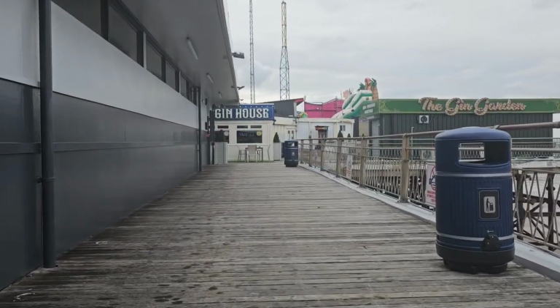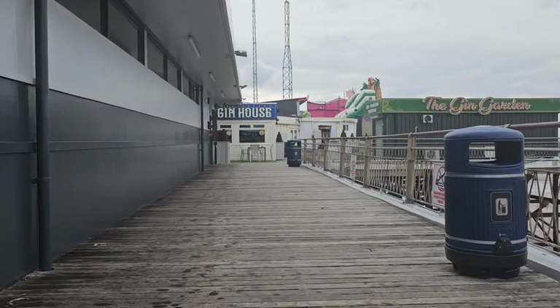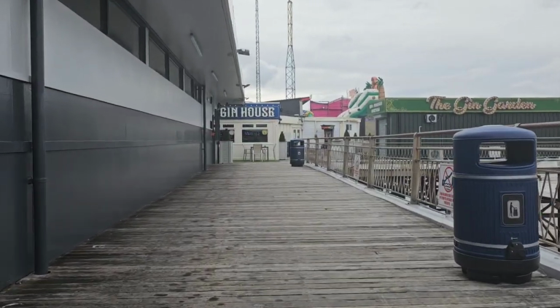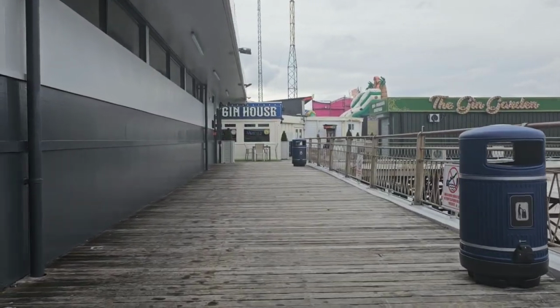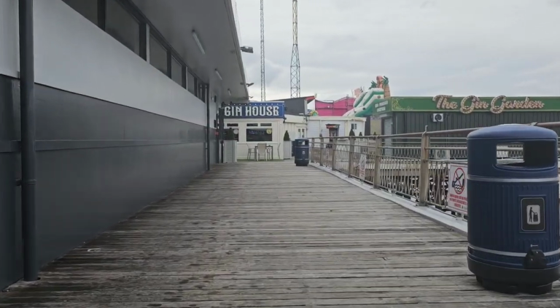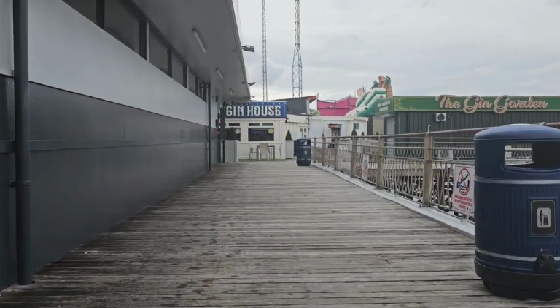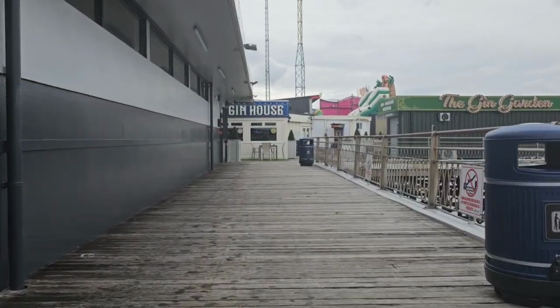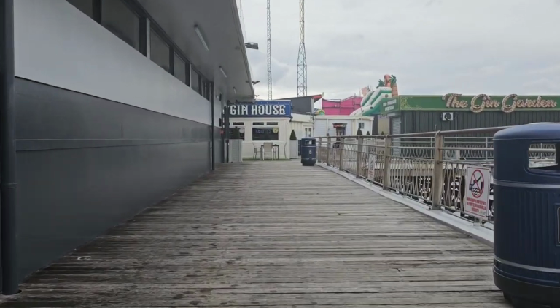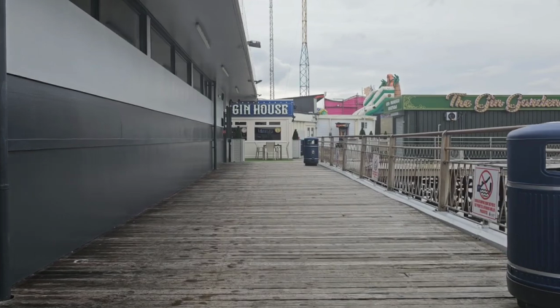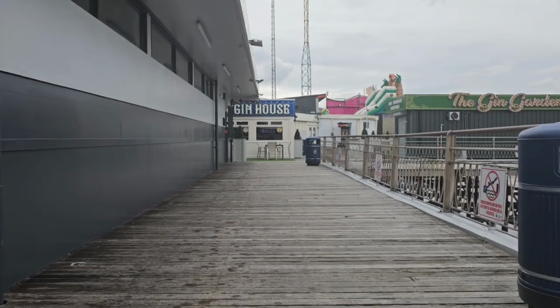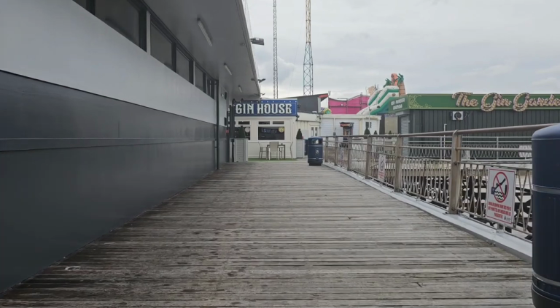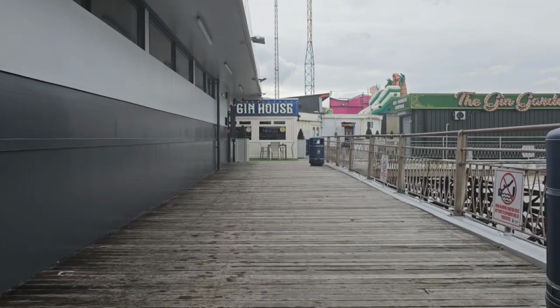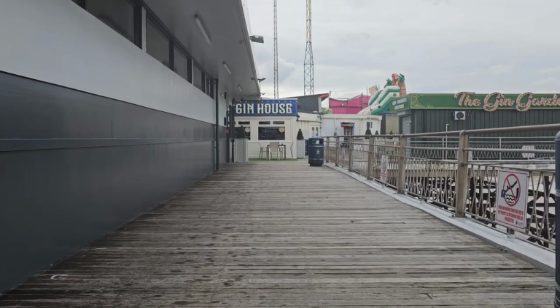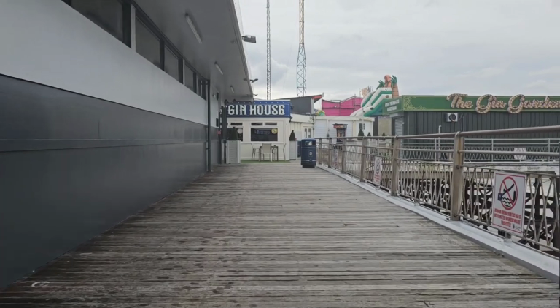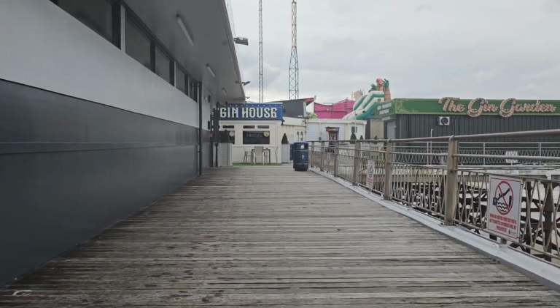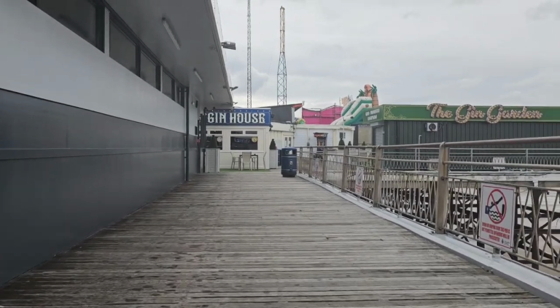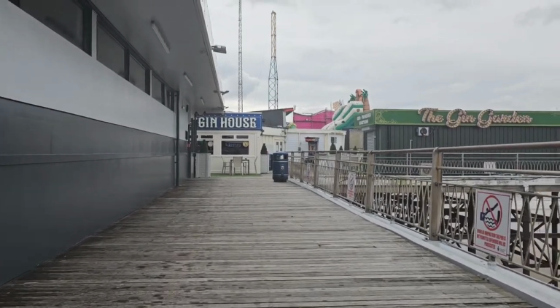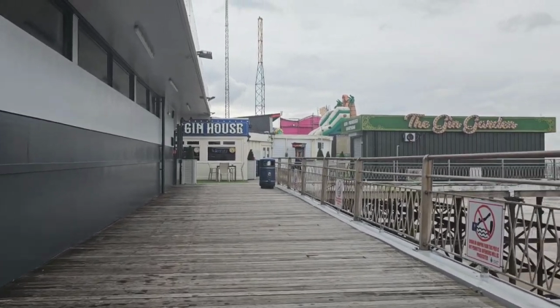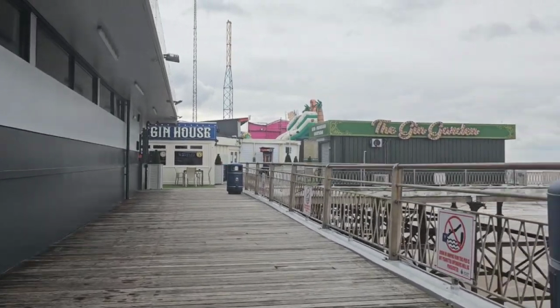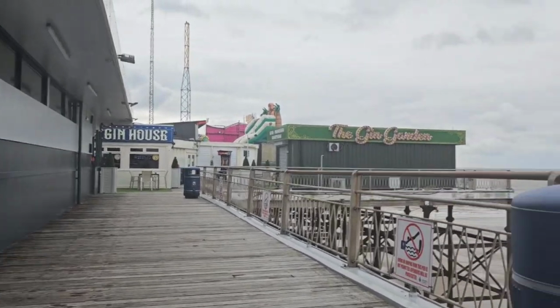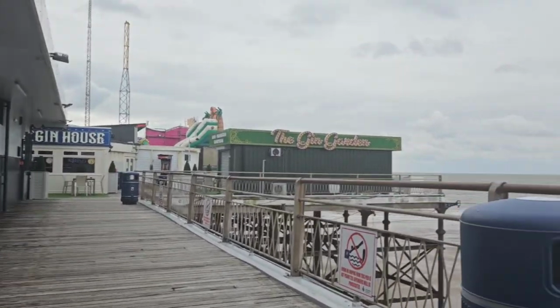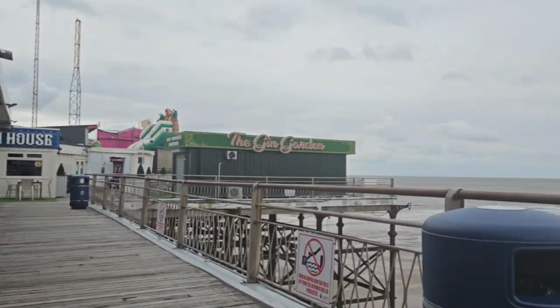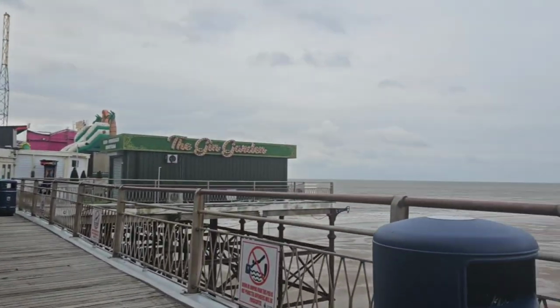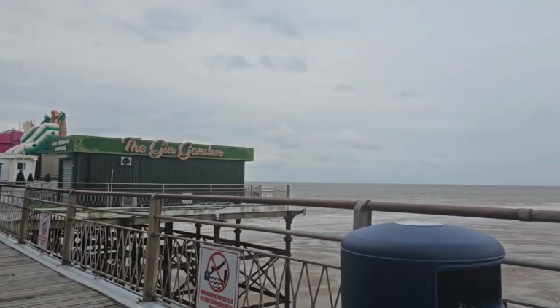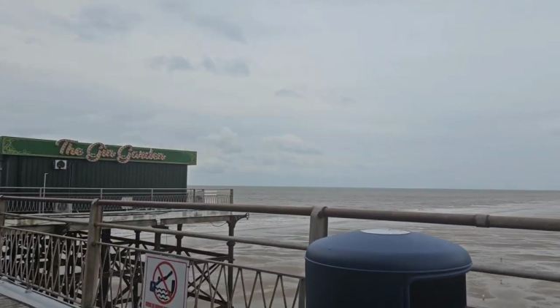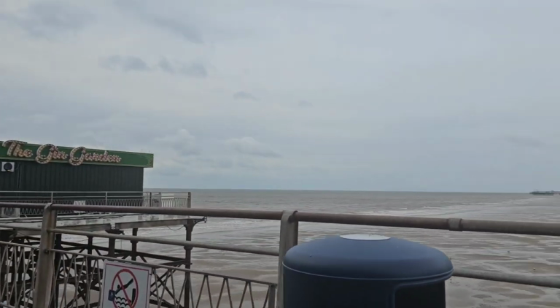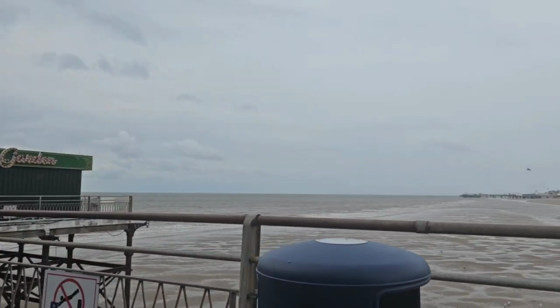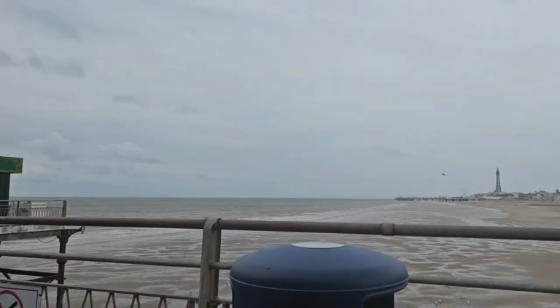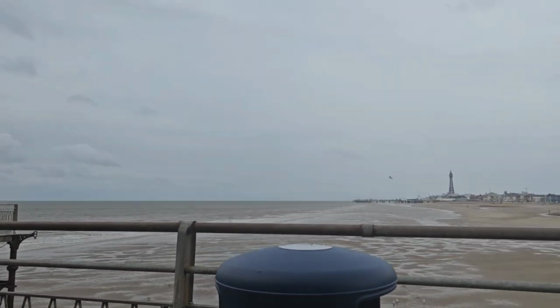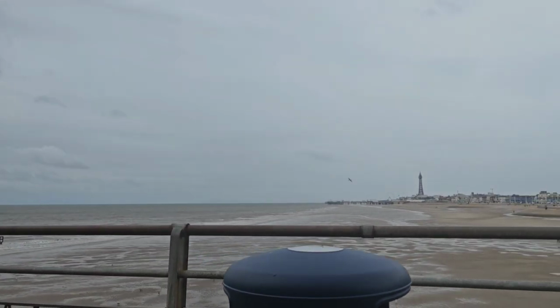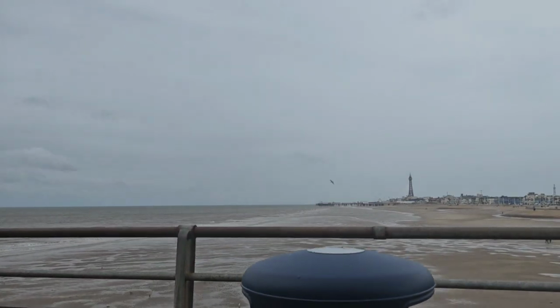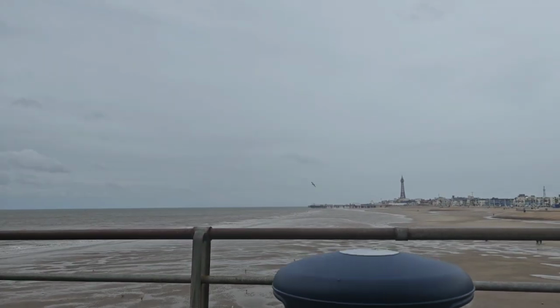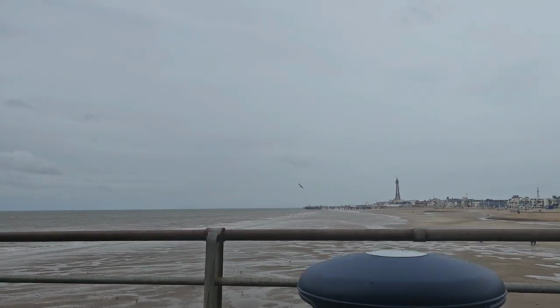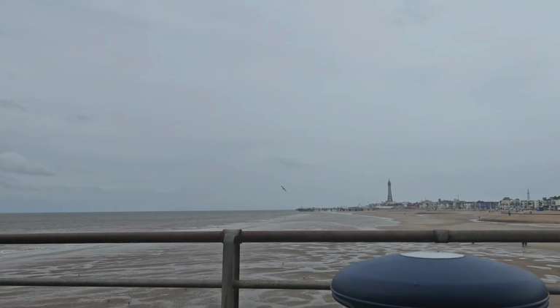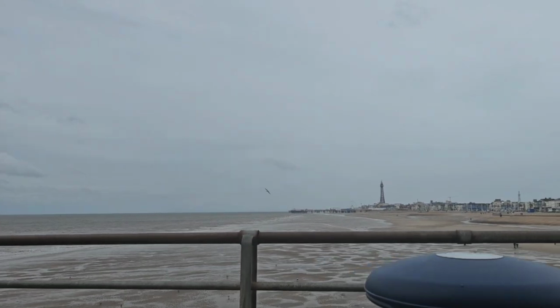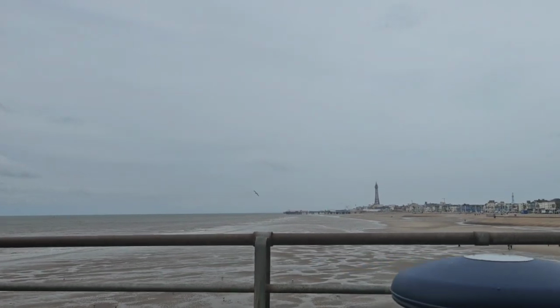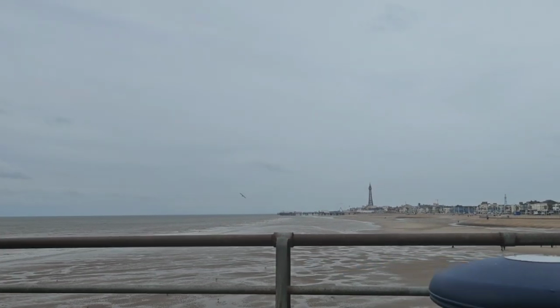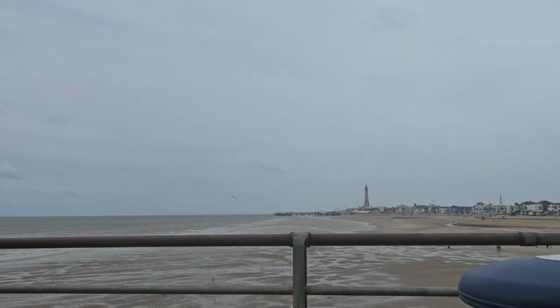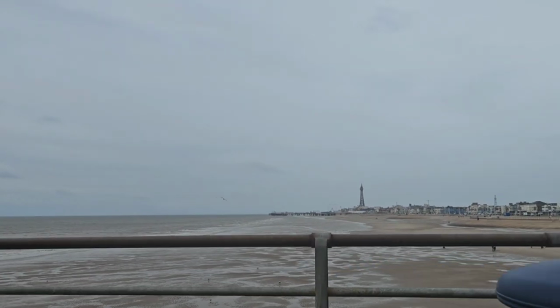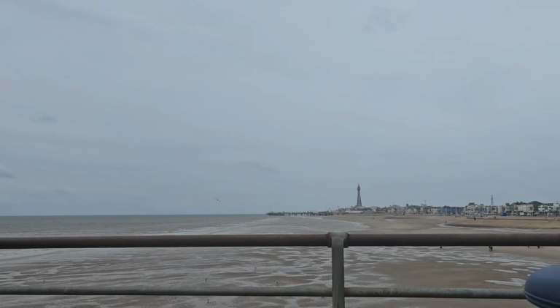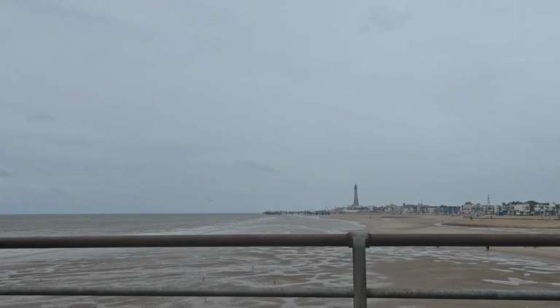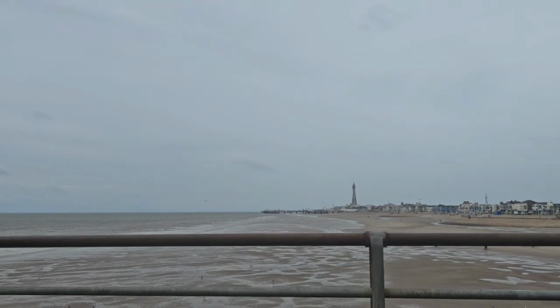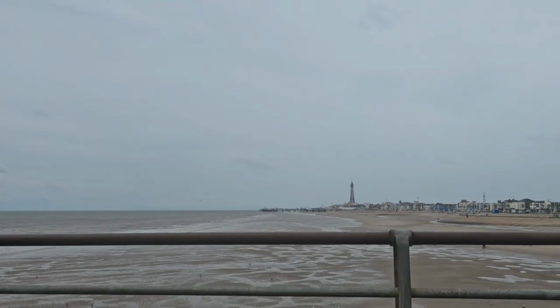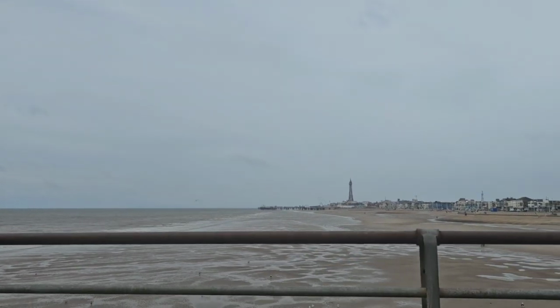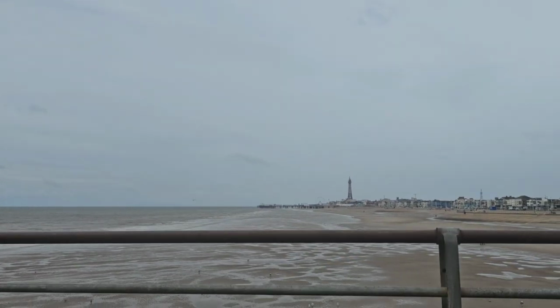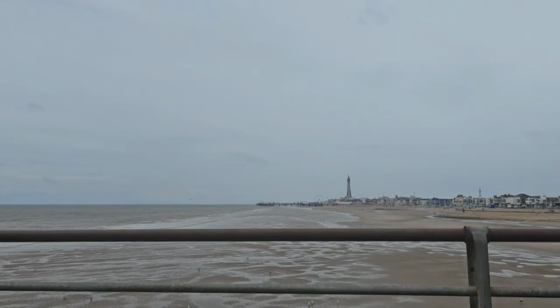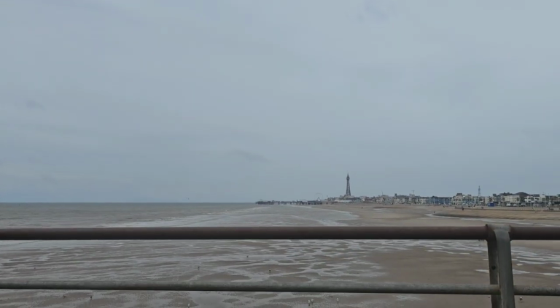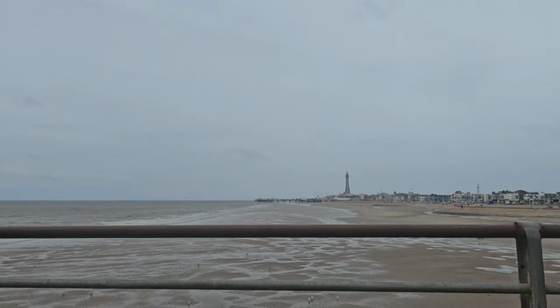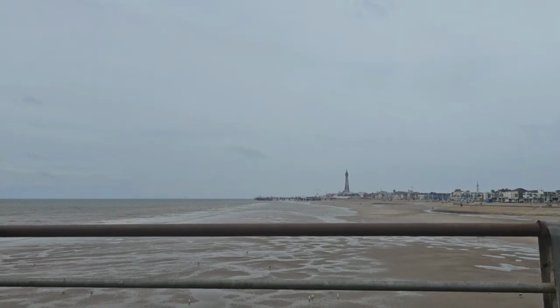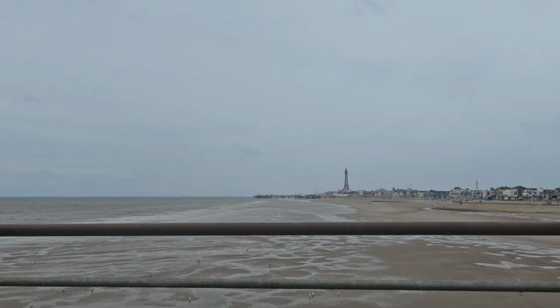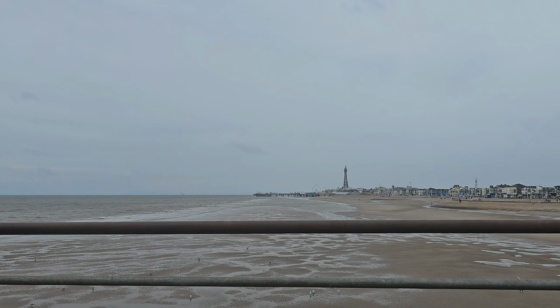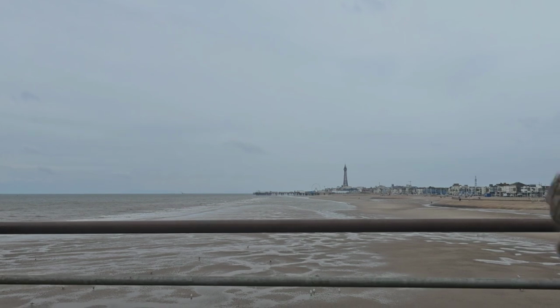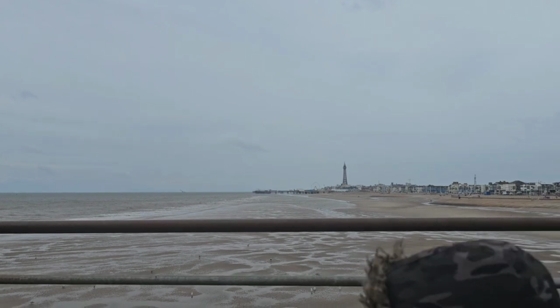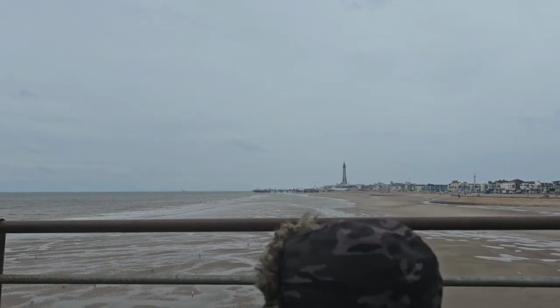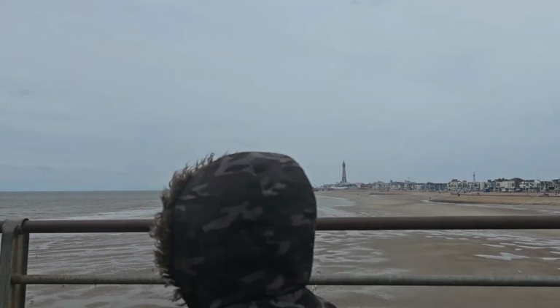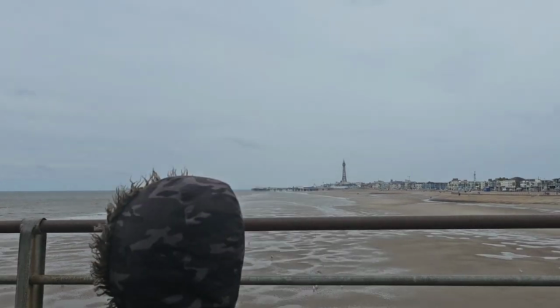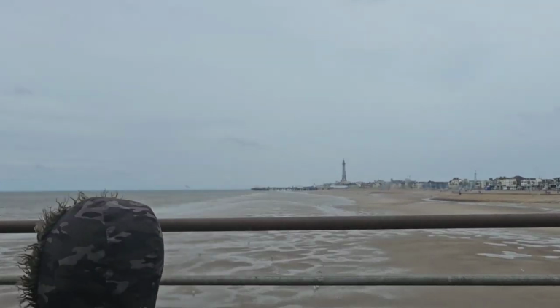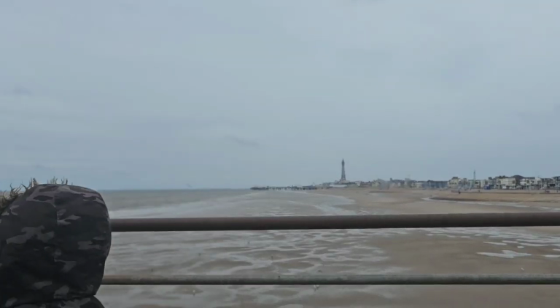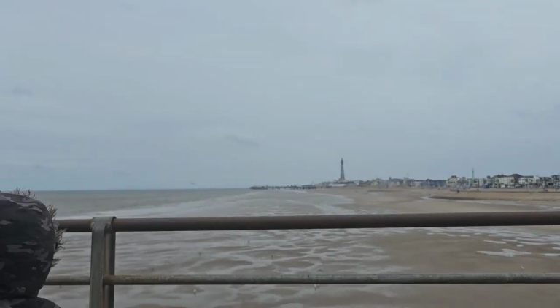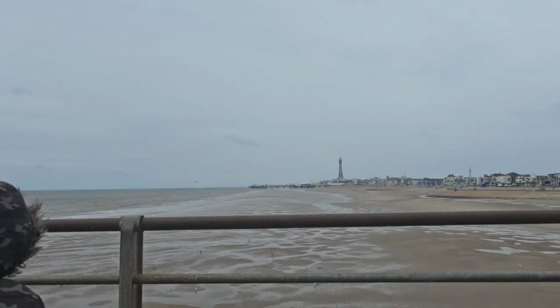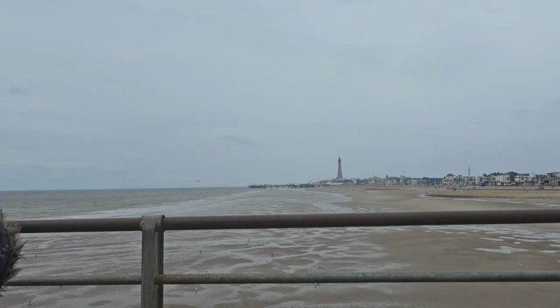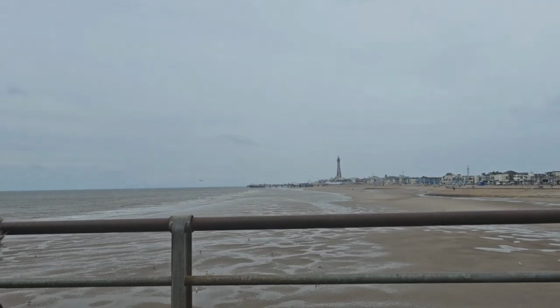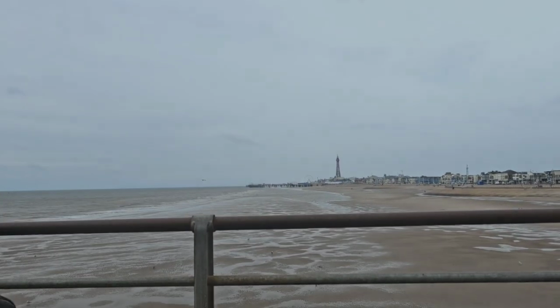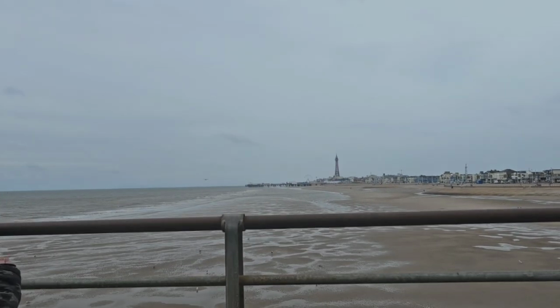Tell you what, you get a heck of a view of the tower from here — you really do get a good view of the Blackpool Tower. Look at that beauty!